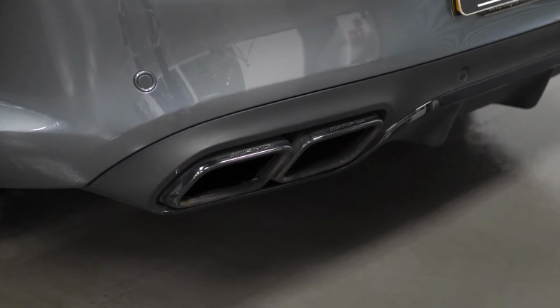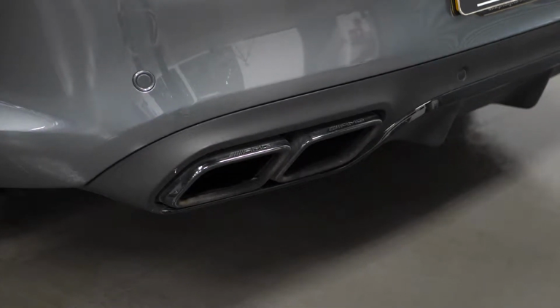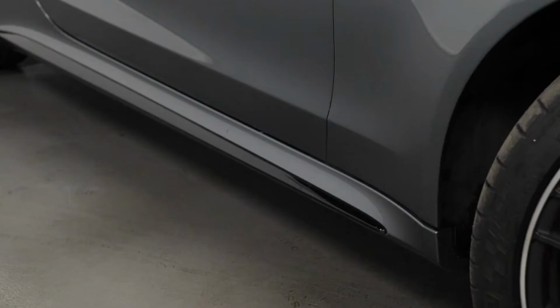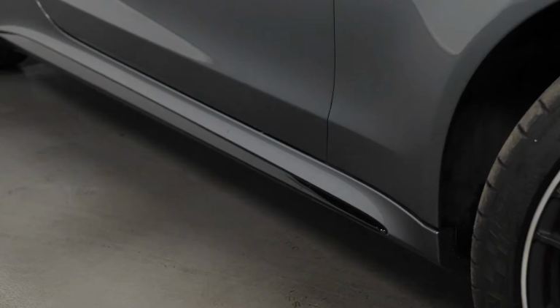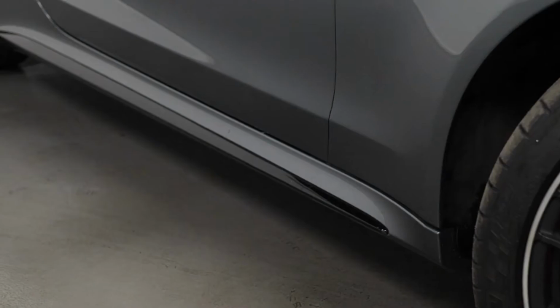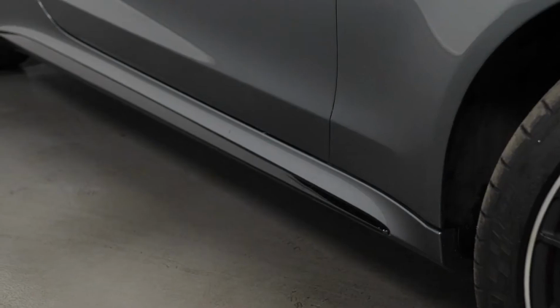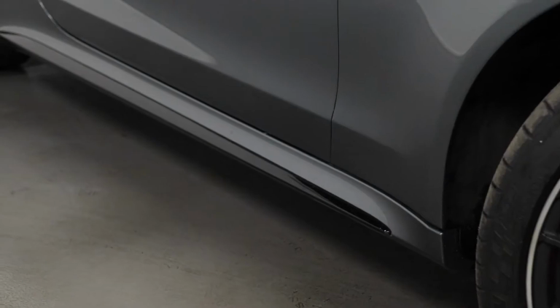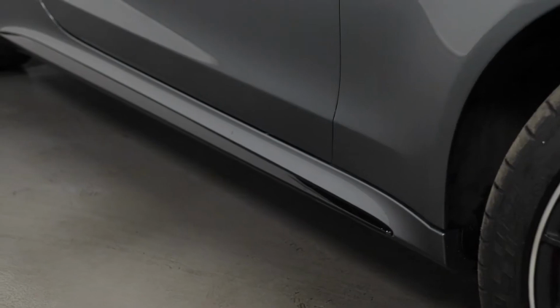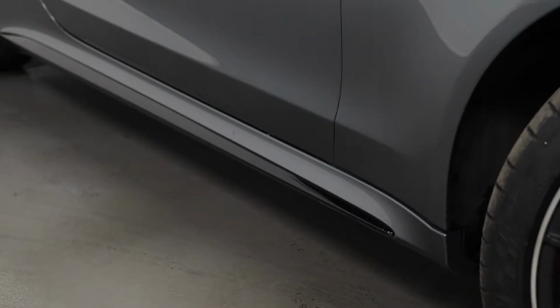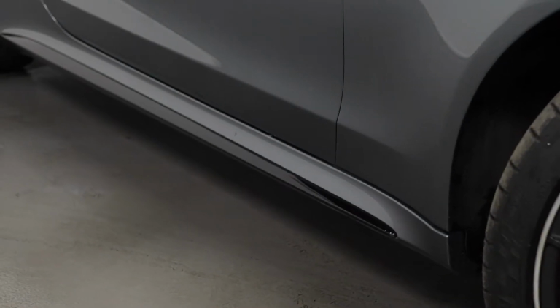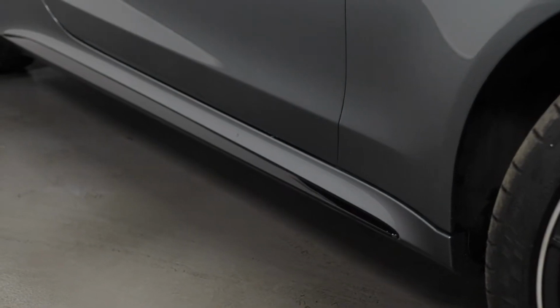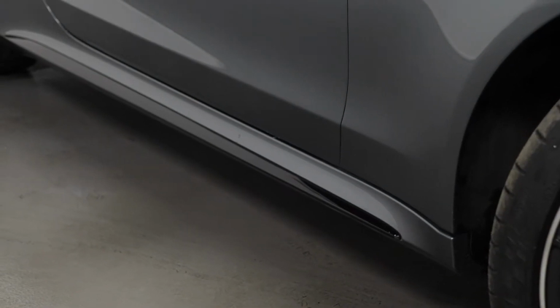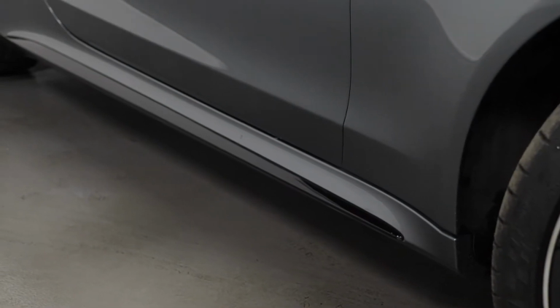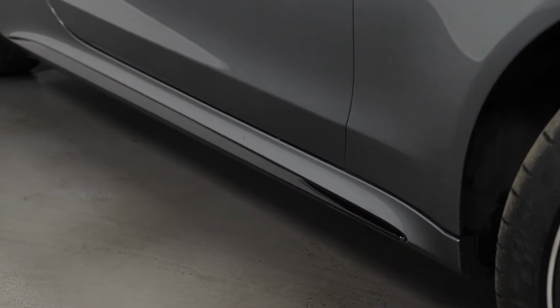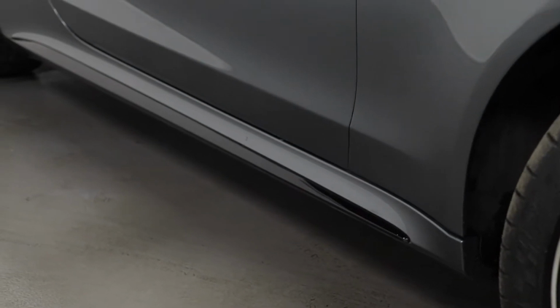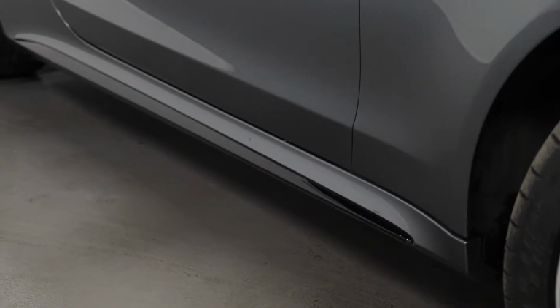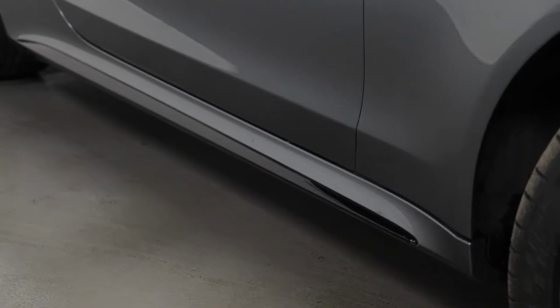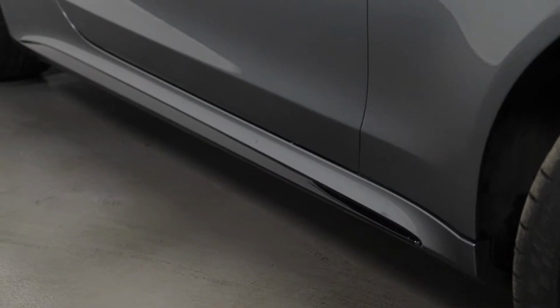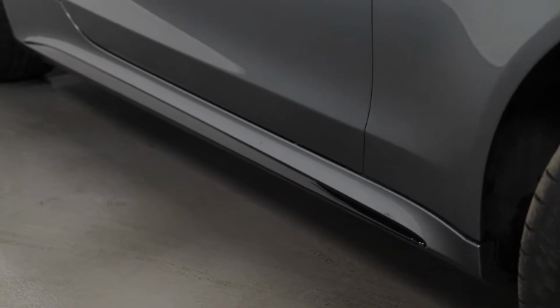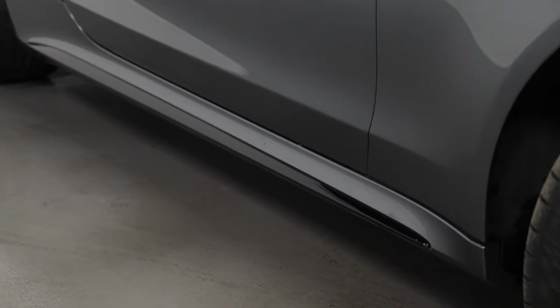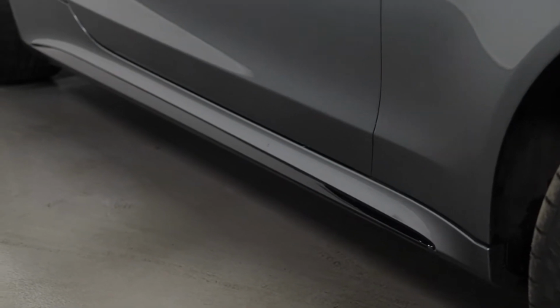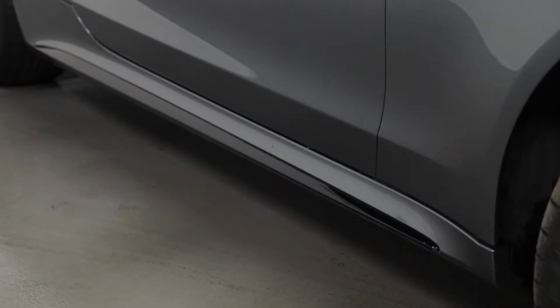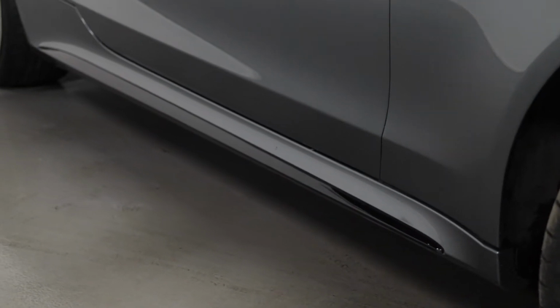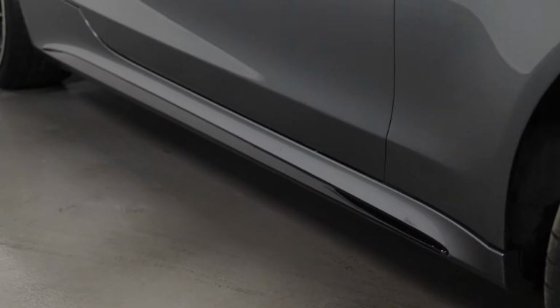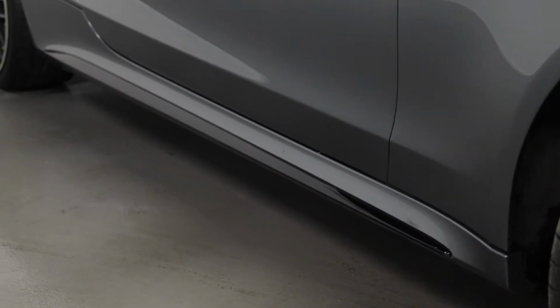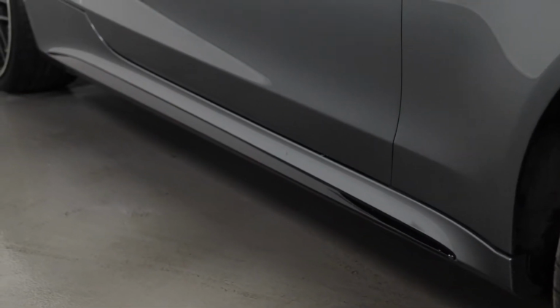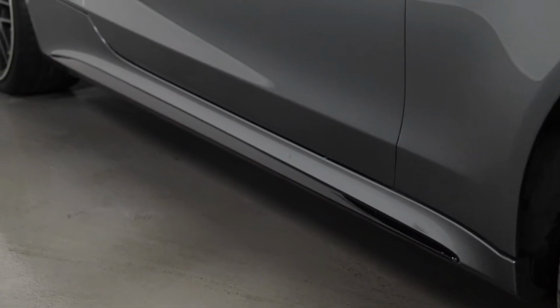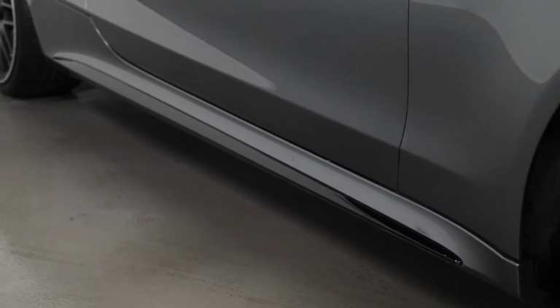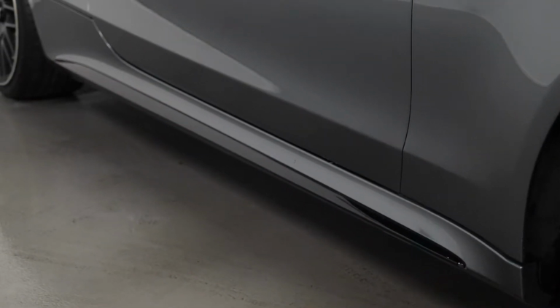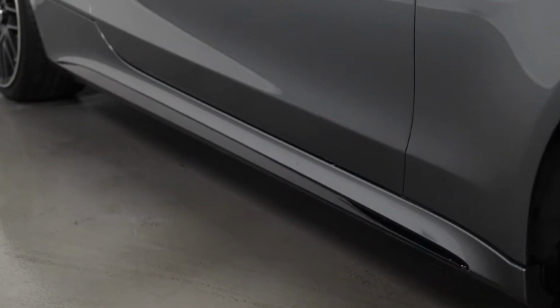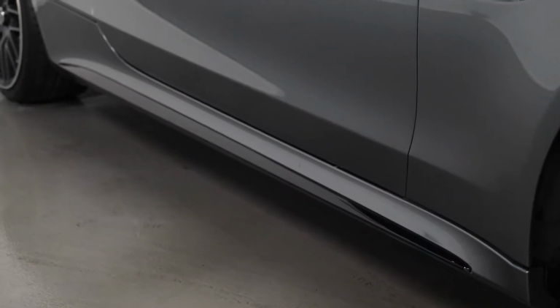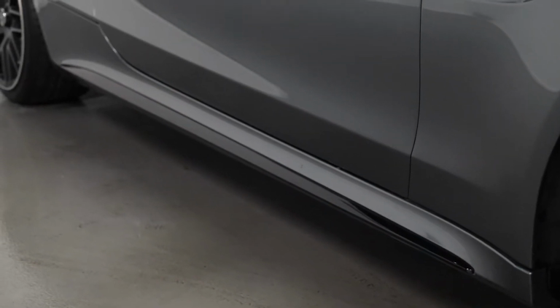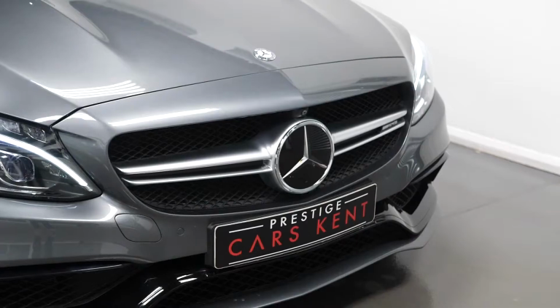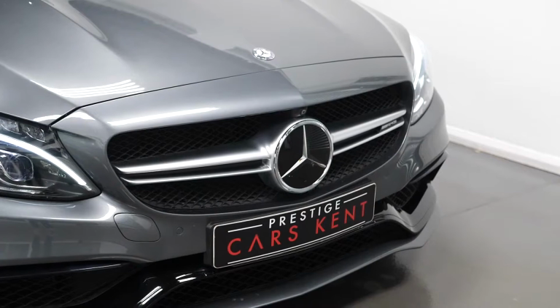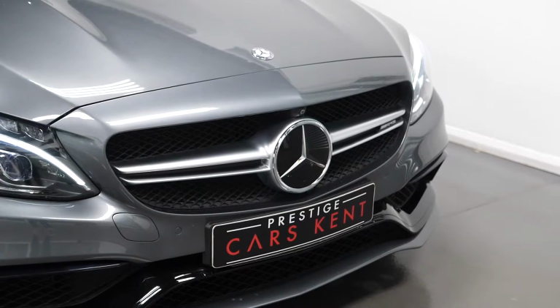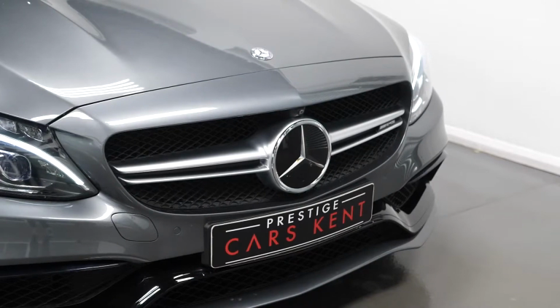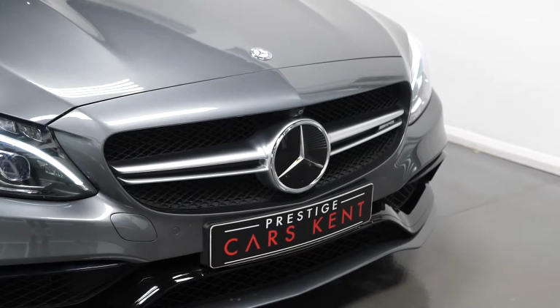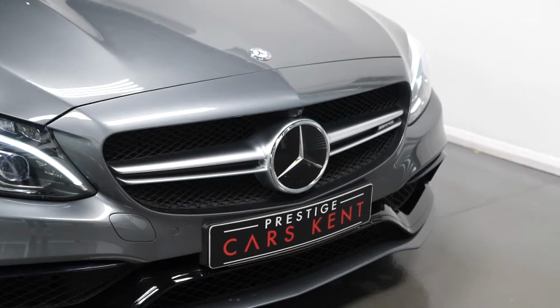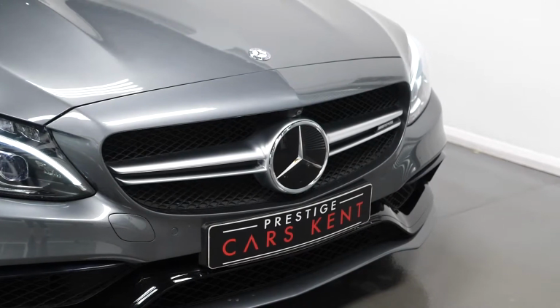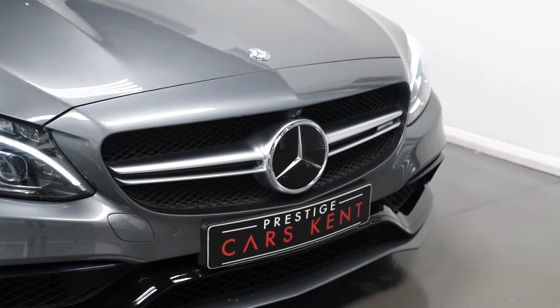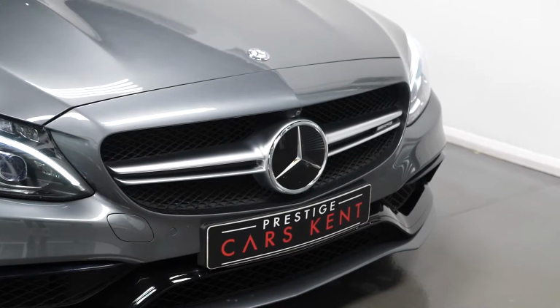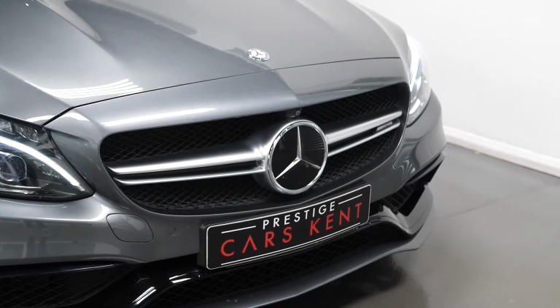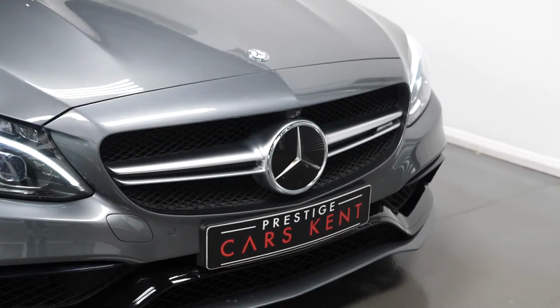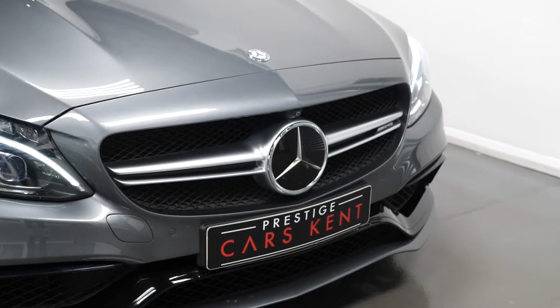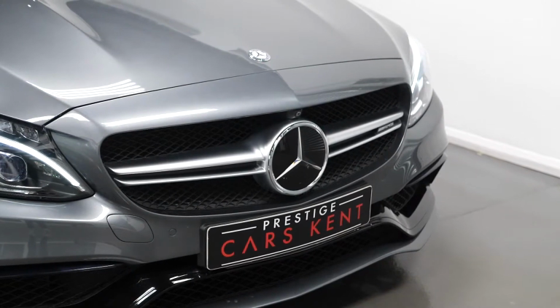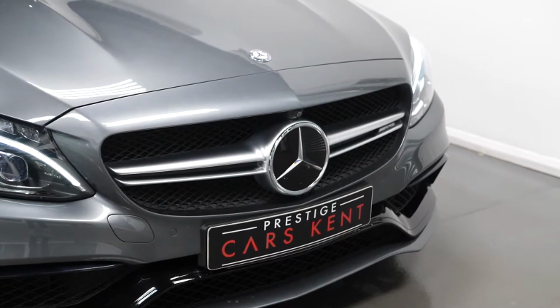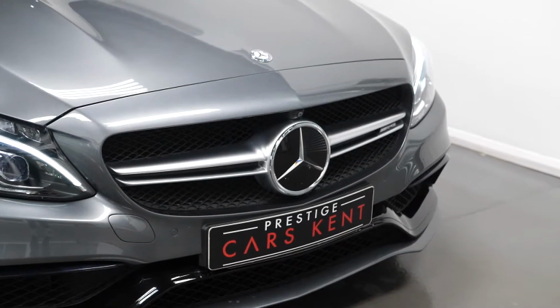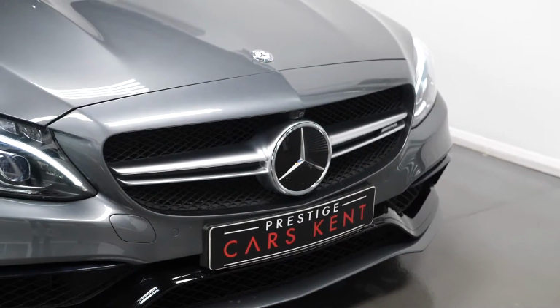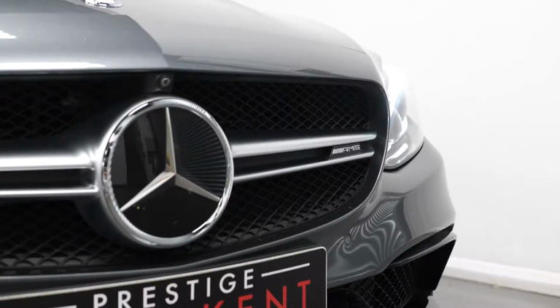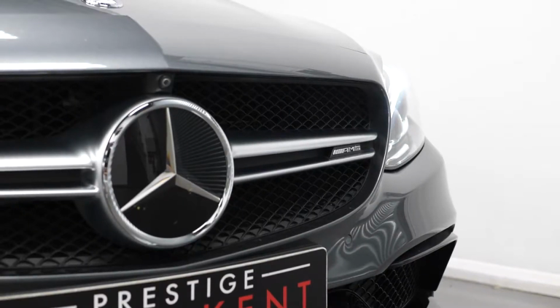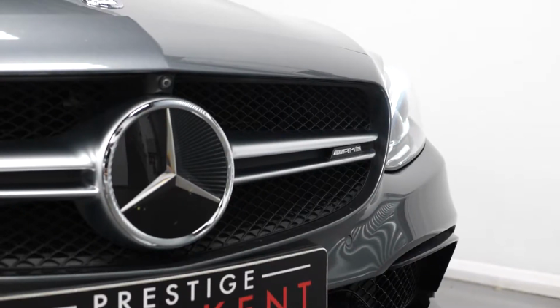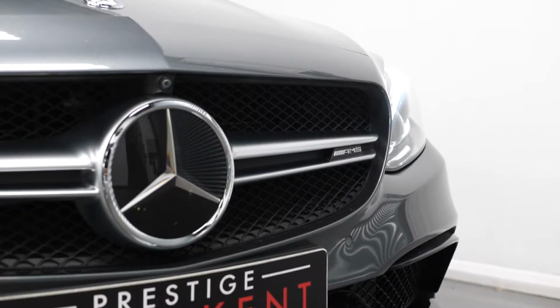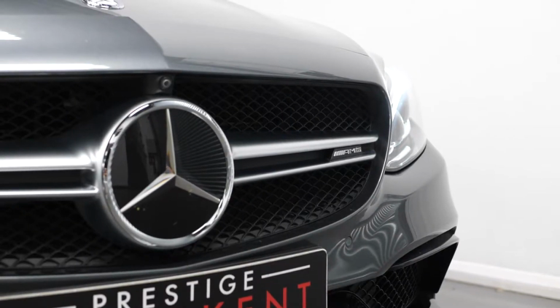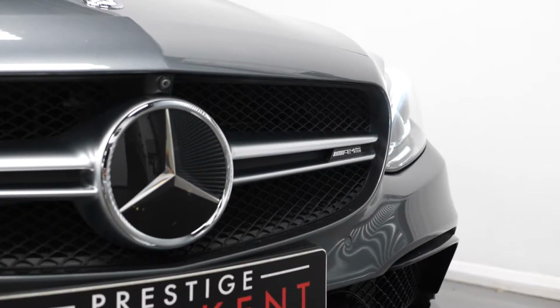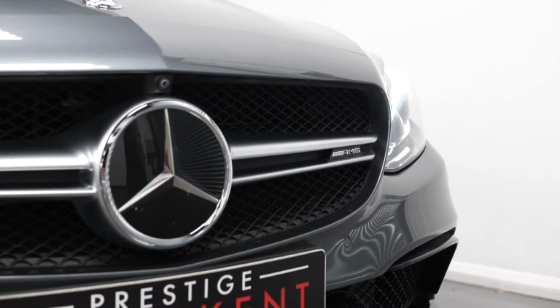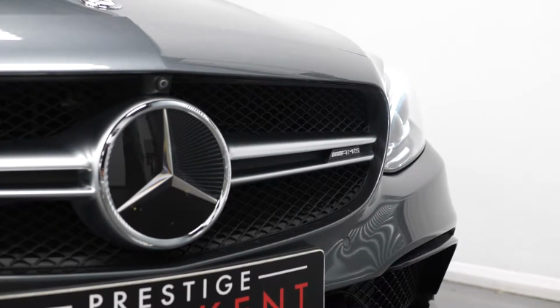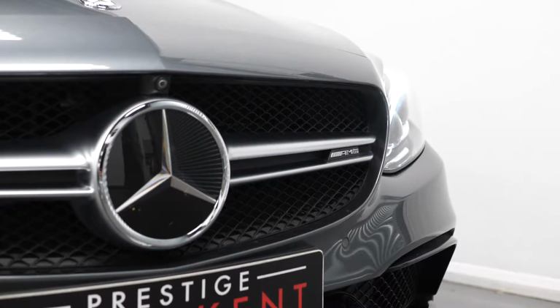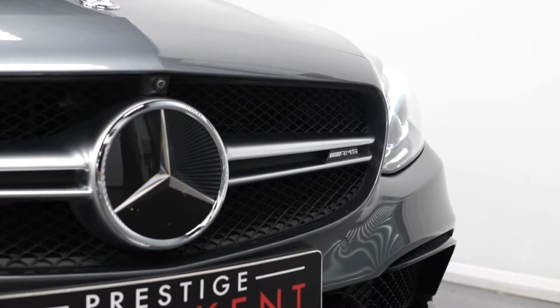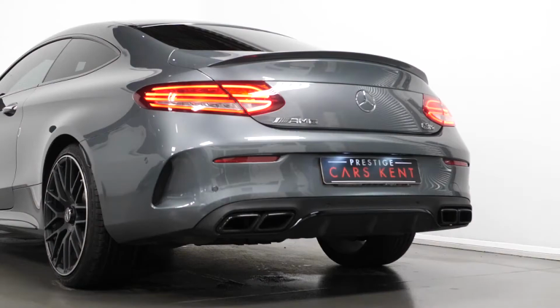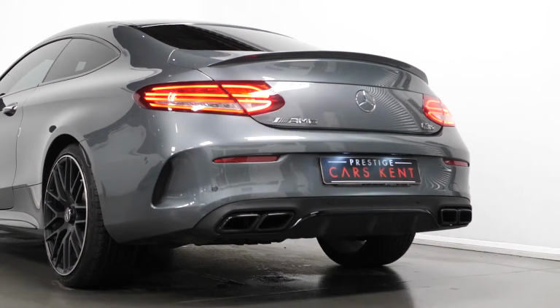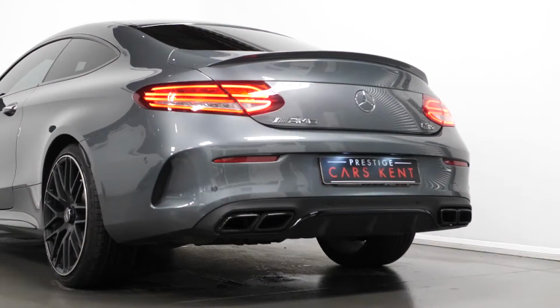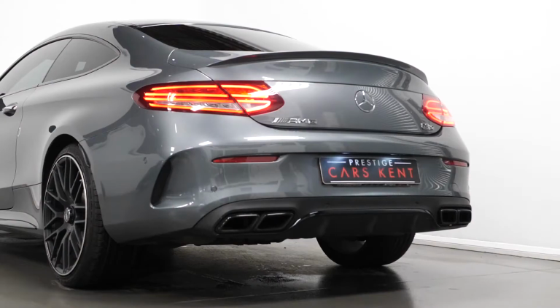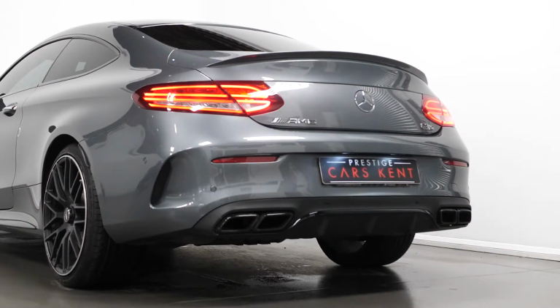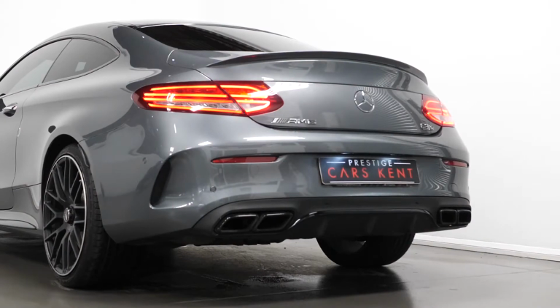The AMG side sill panel inserts in high gloss black. The front apron in high gloss black, including the rear apron trim as well.